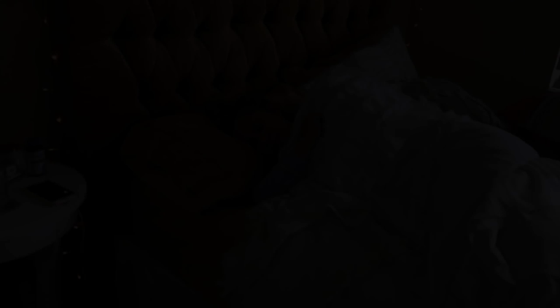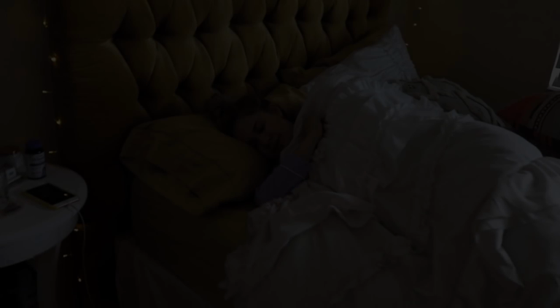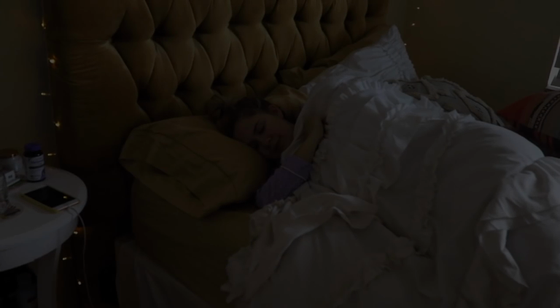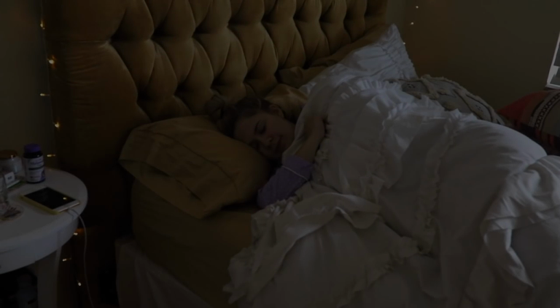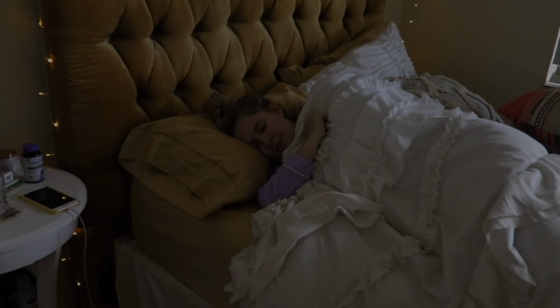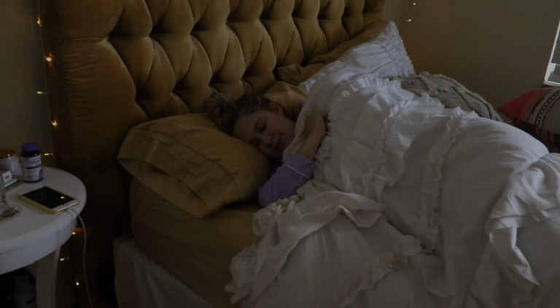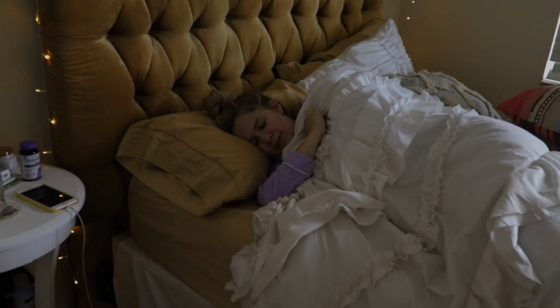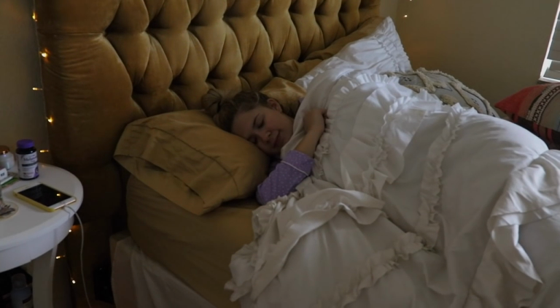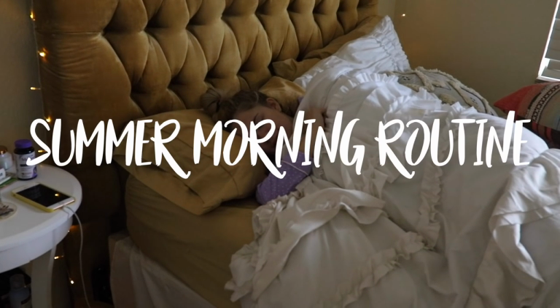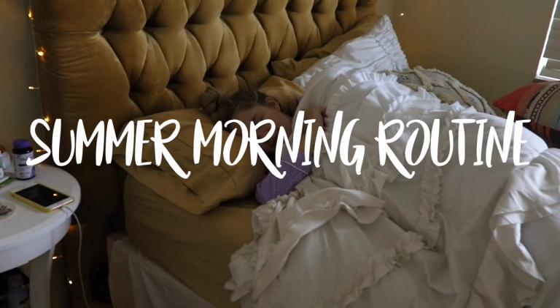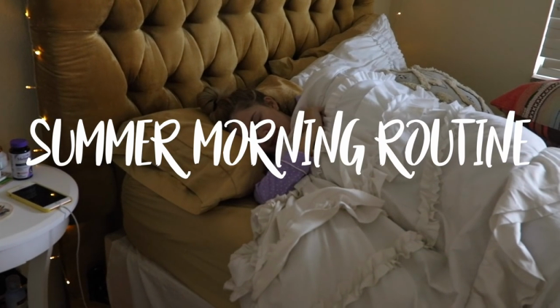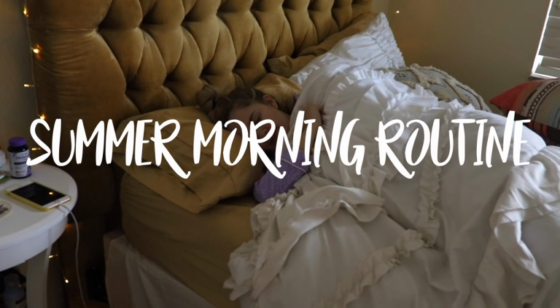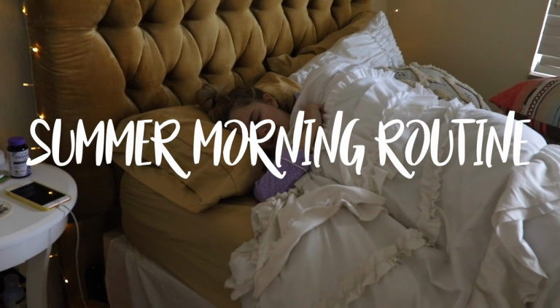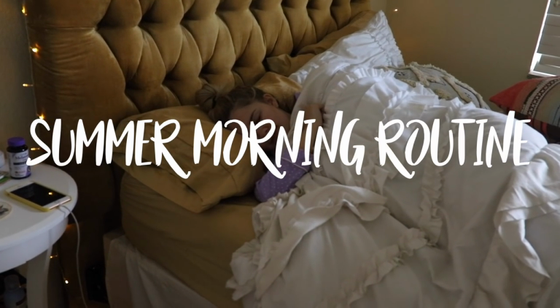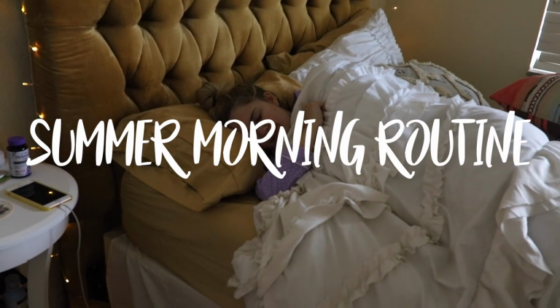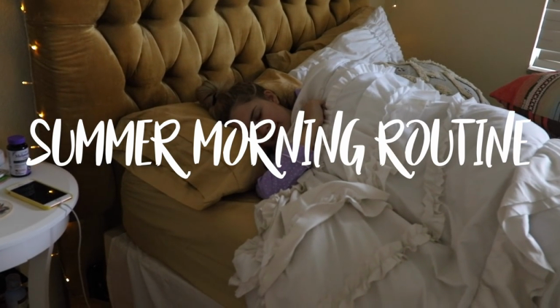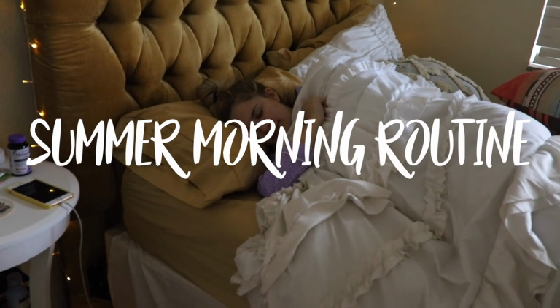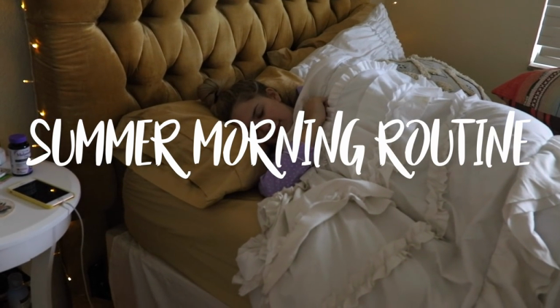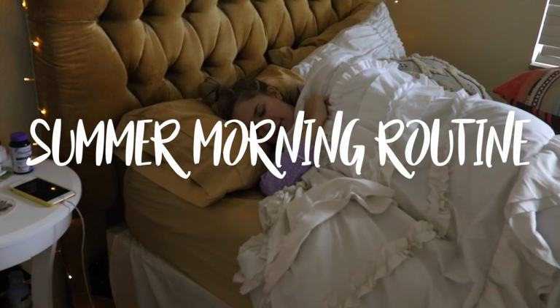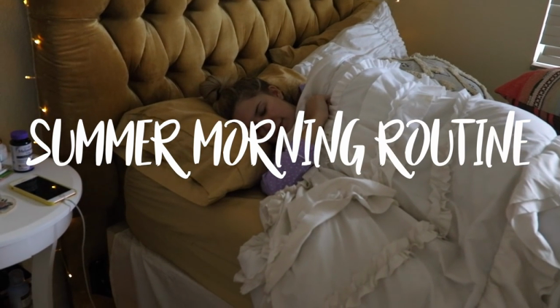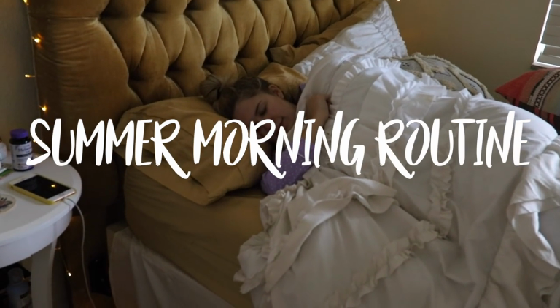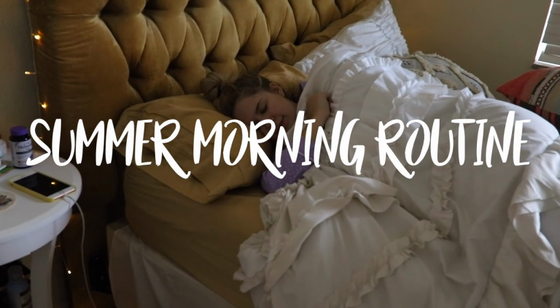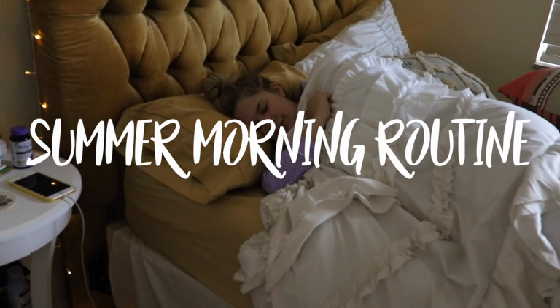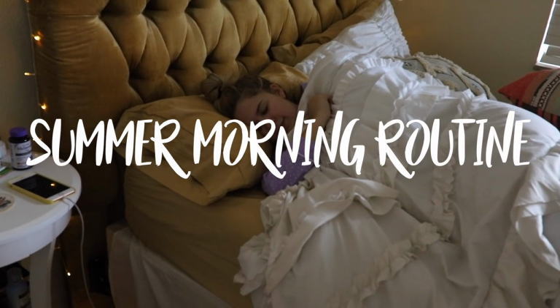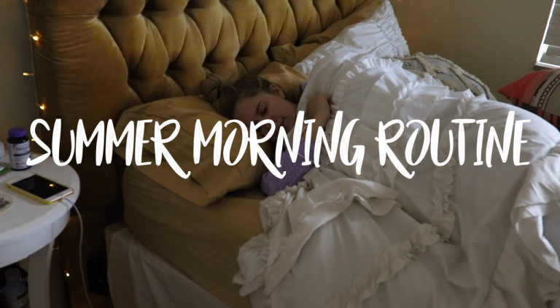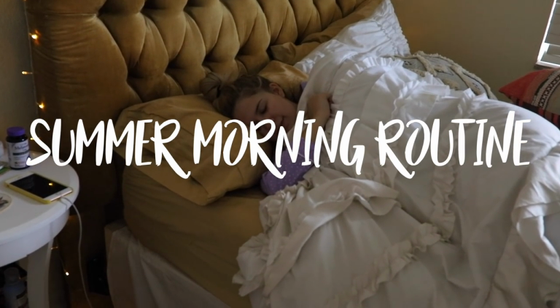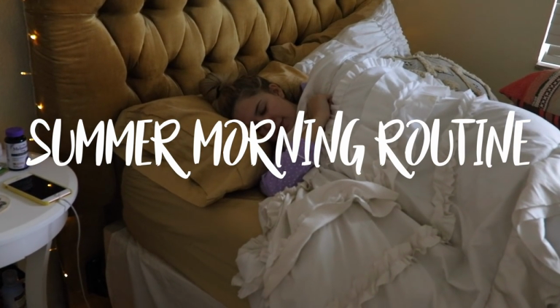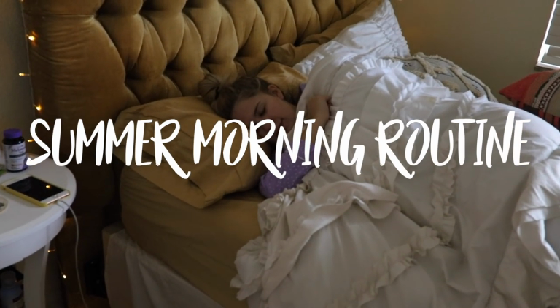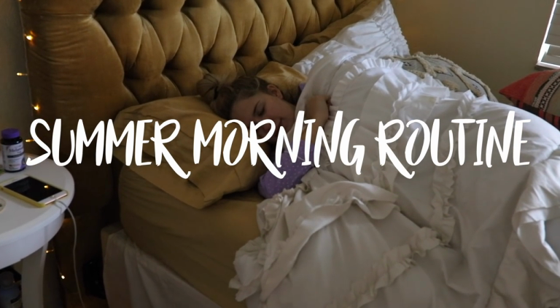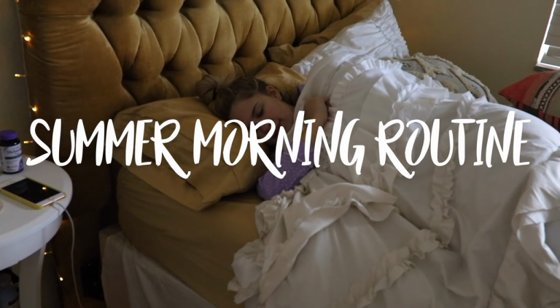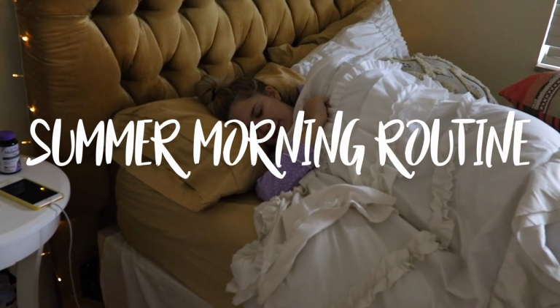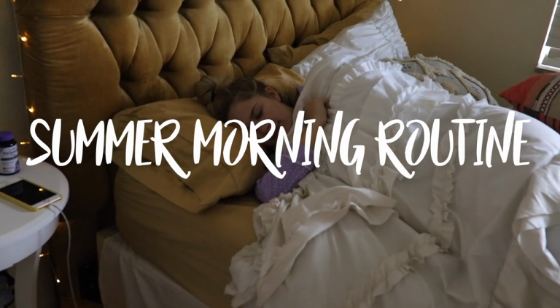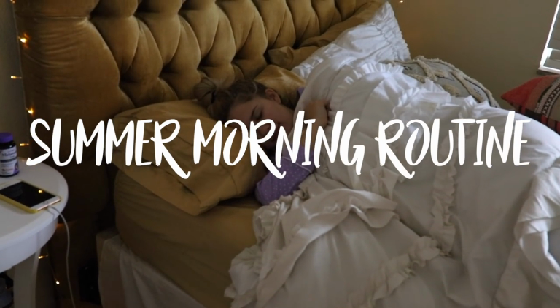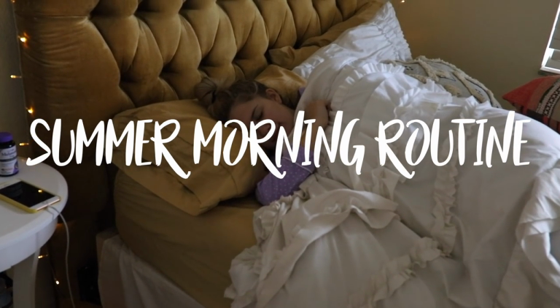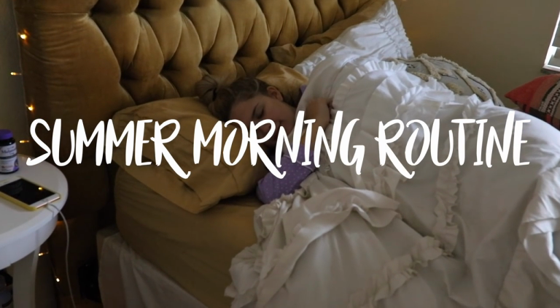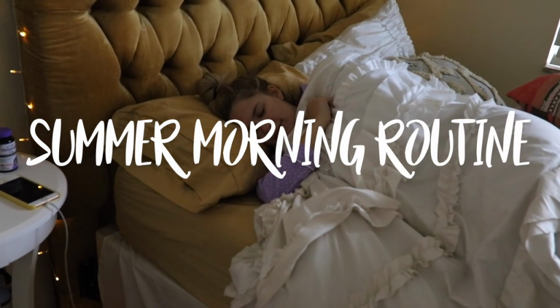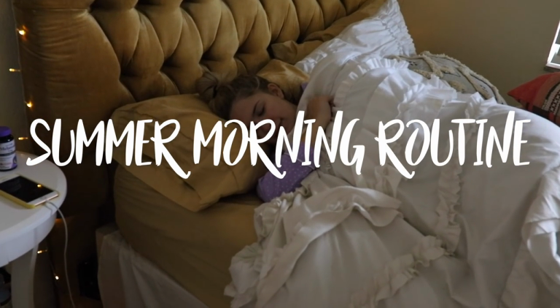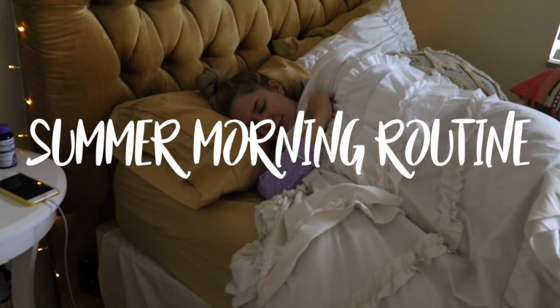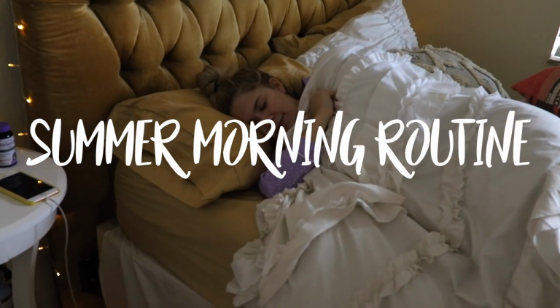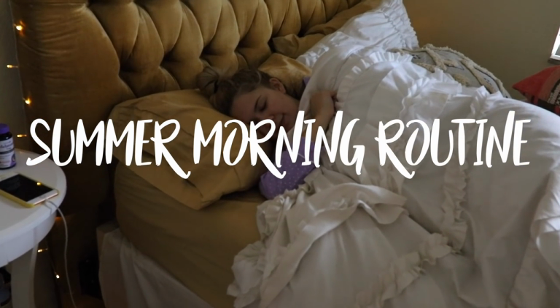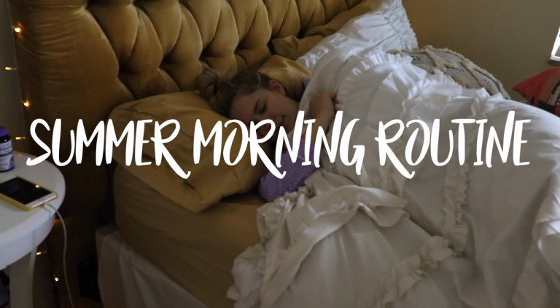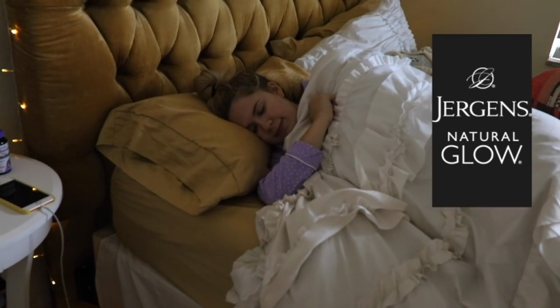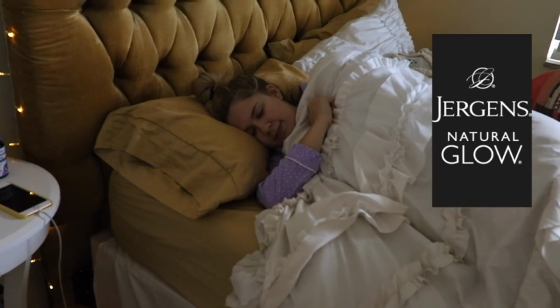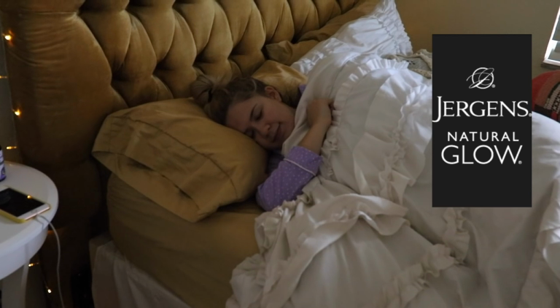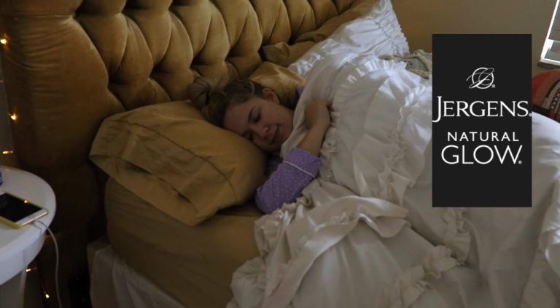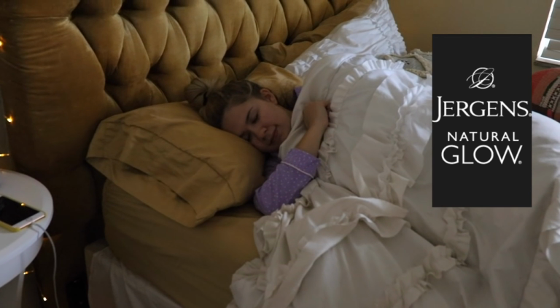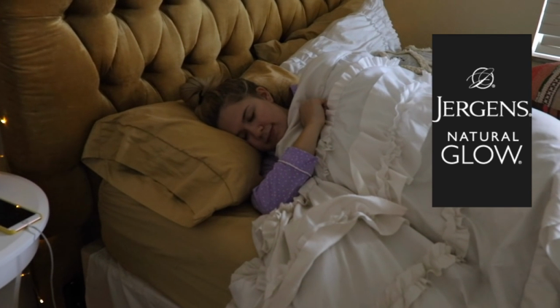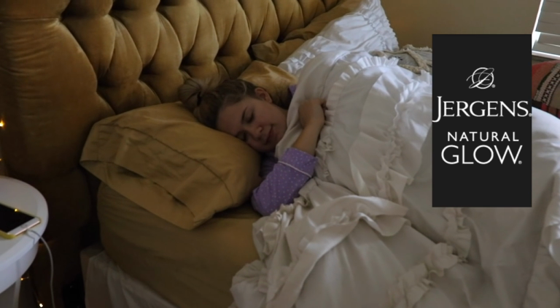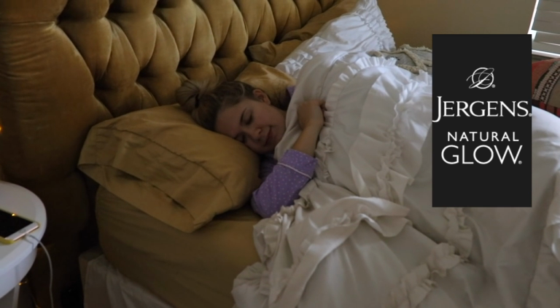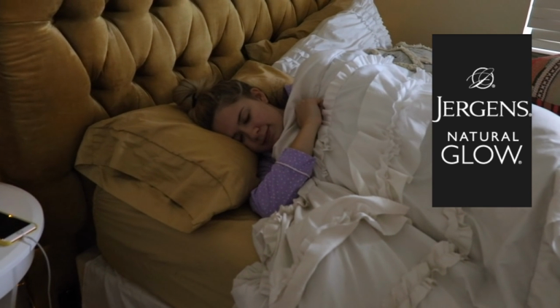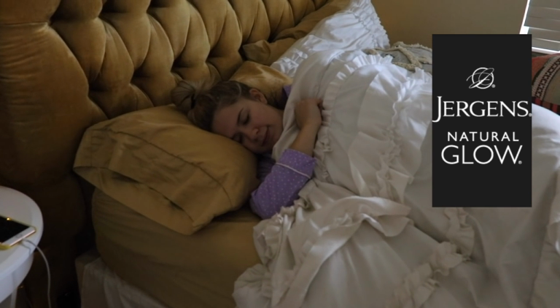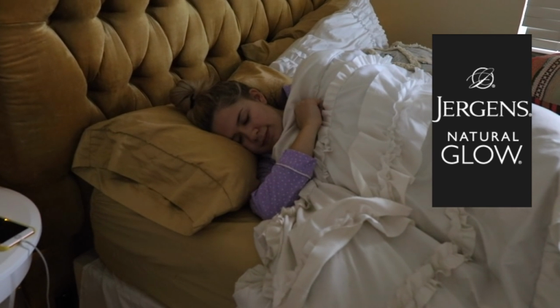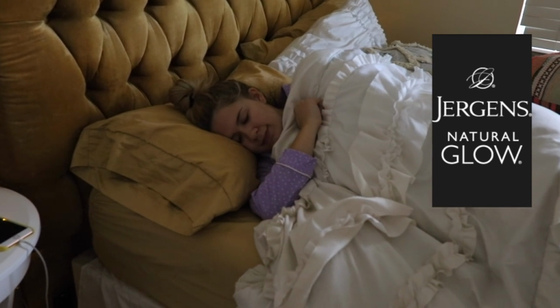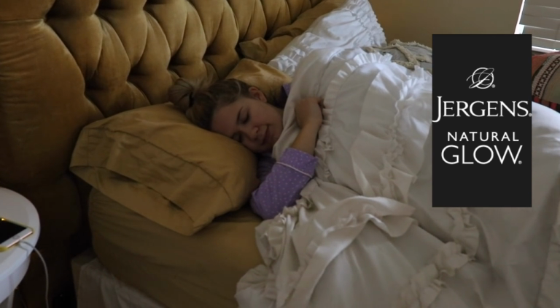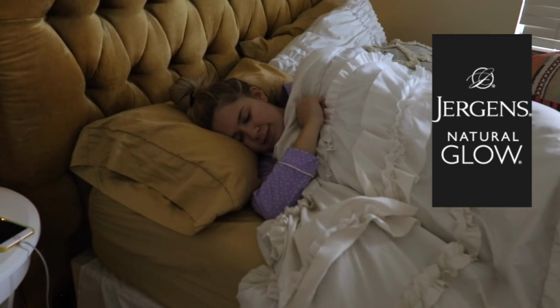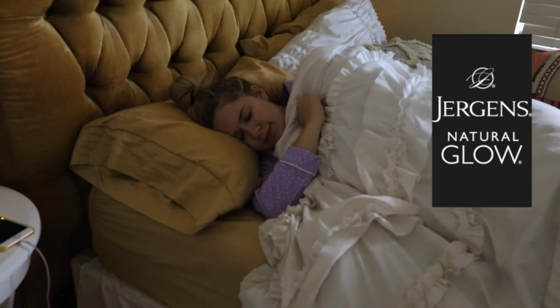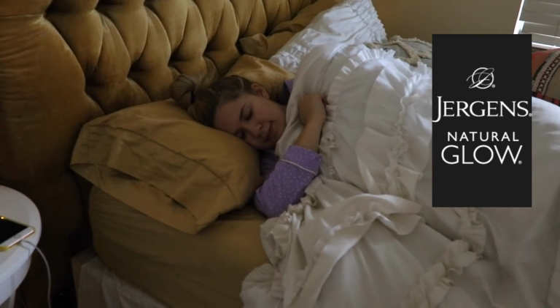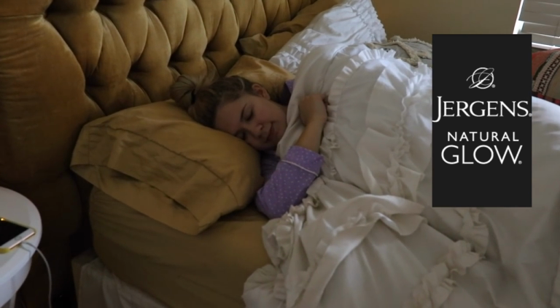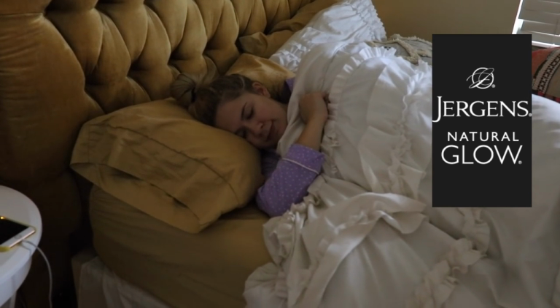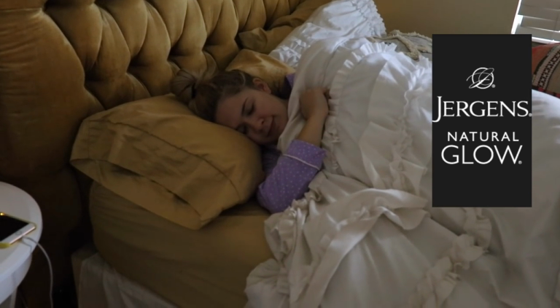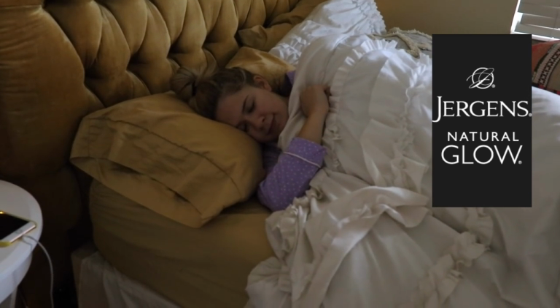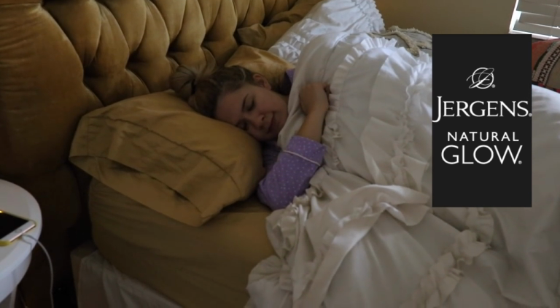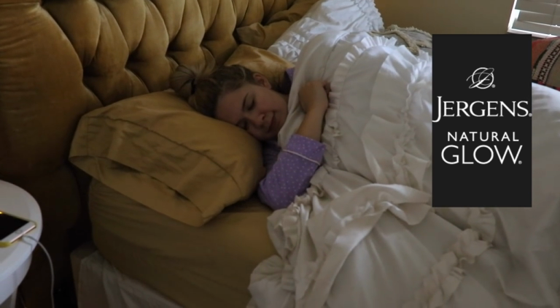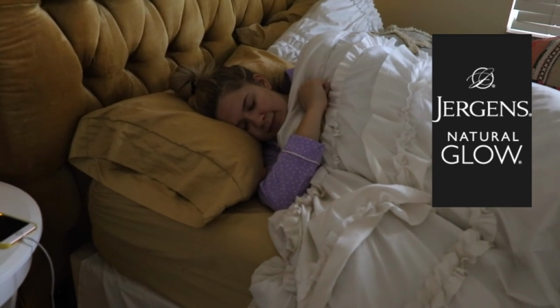Happy summer everyone! Today I'm going to be showing you my summer morning routine in partnership with Jergens Natural Glow.